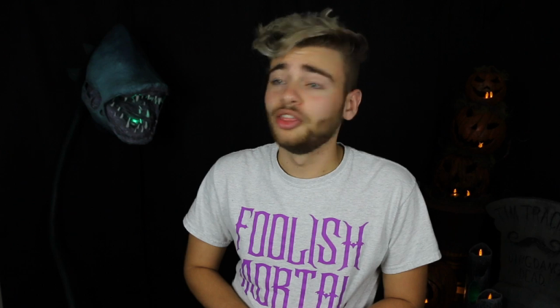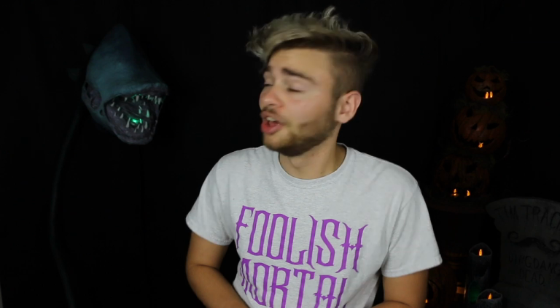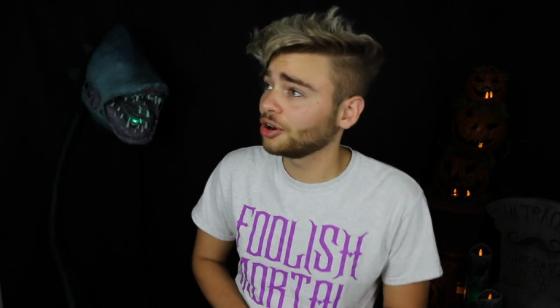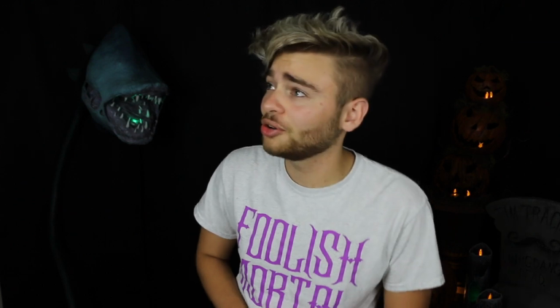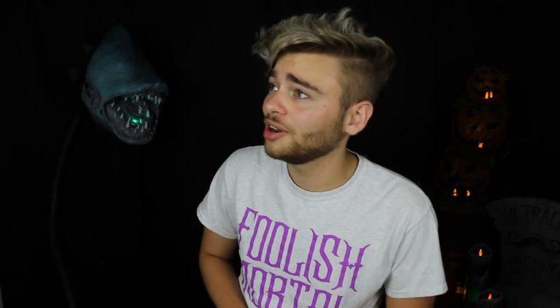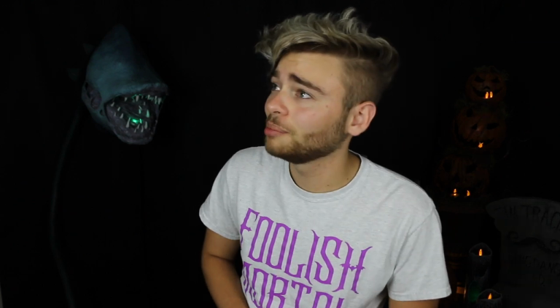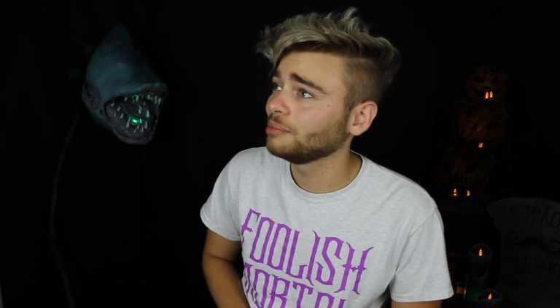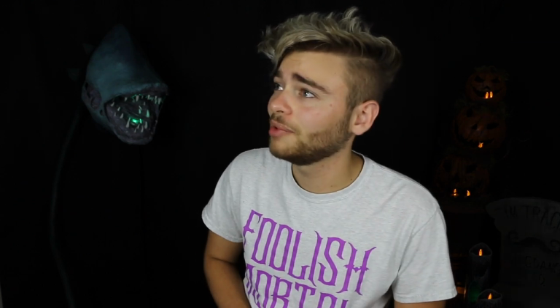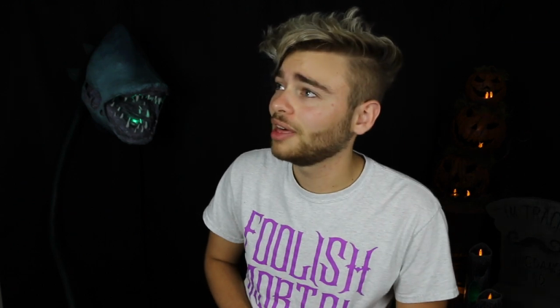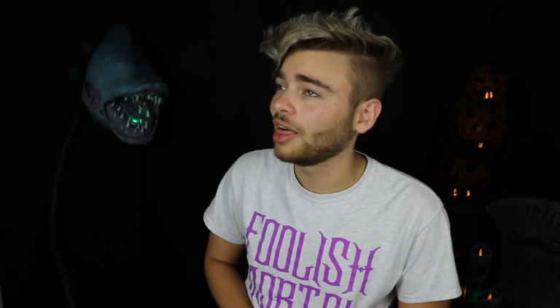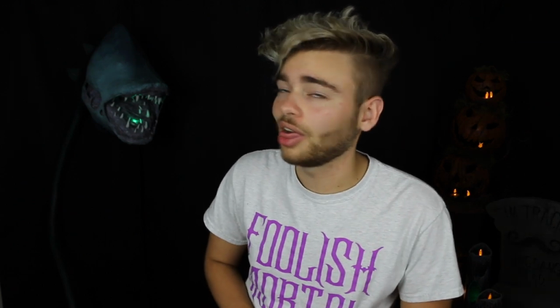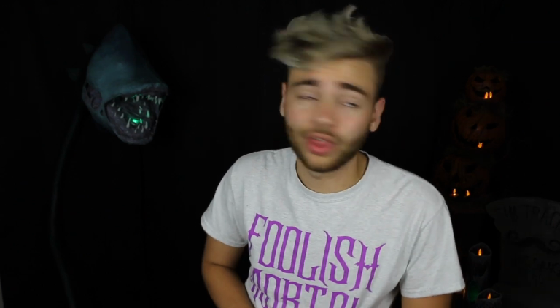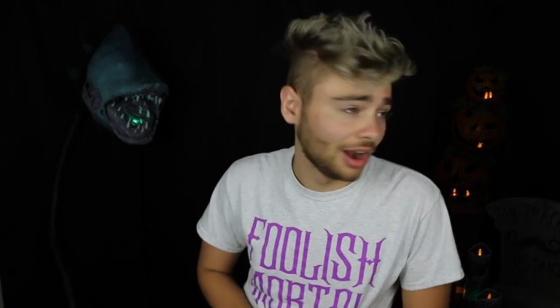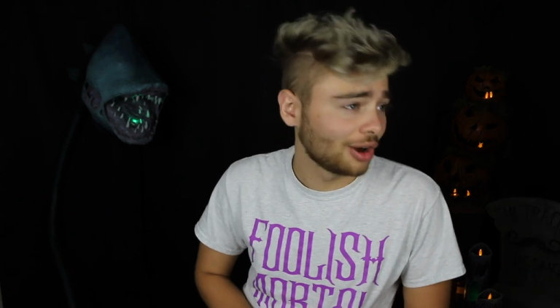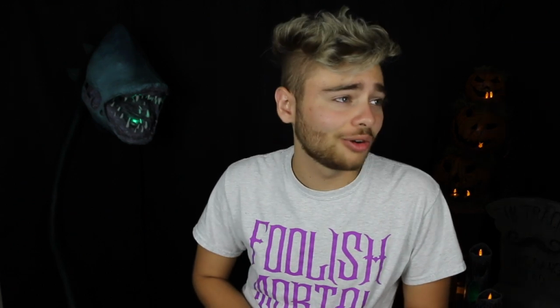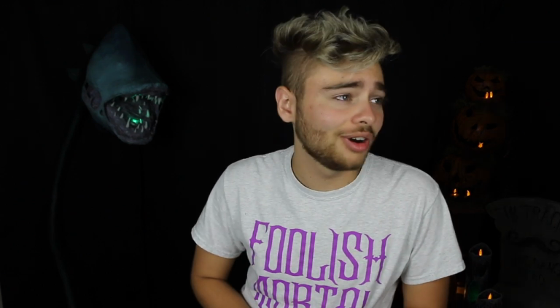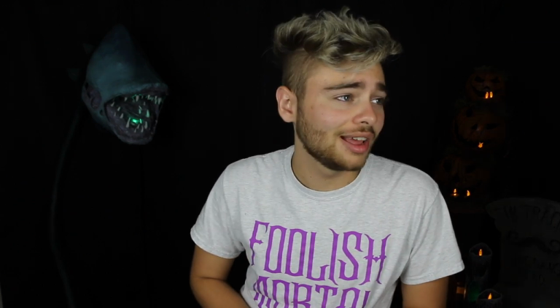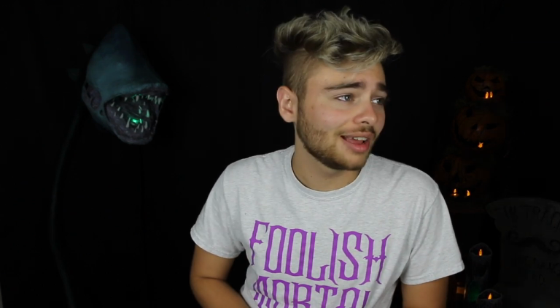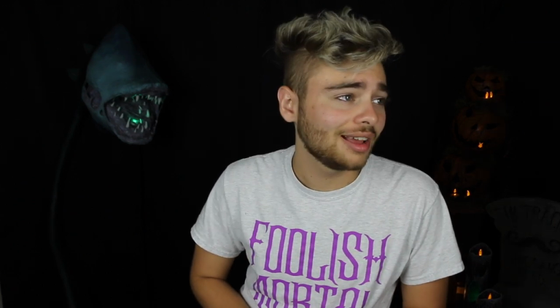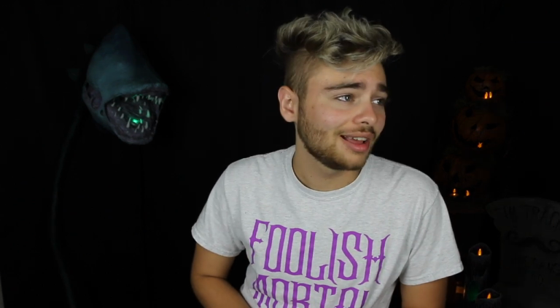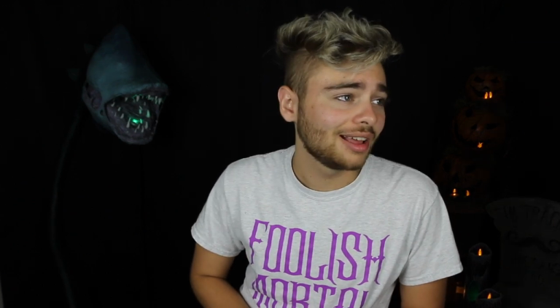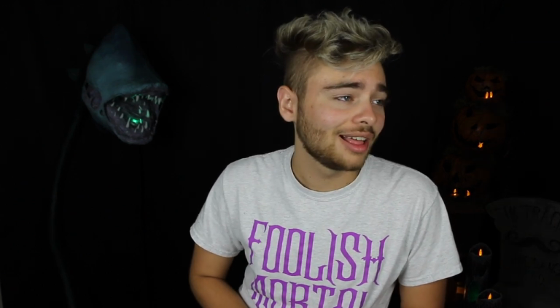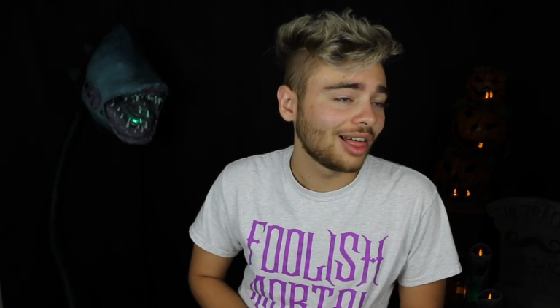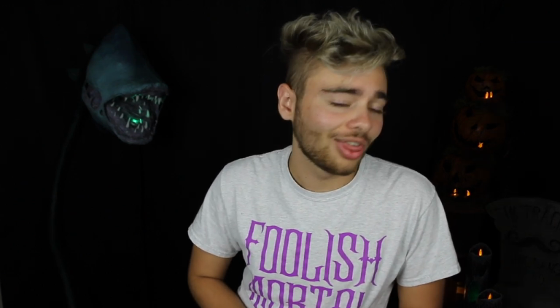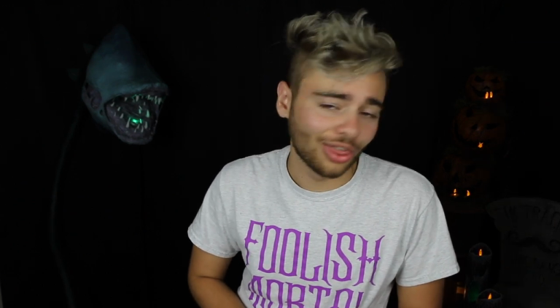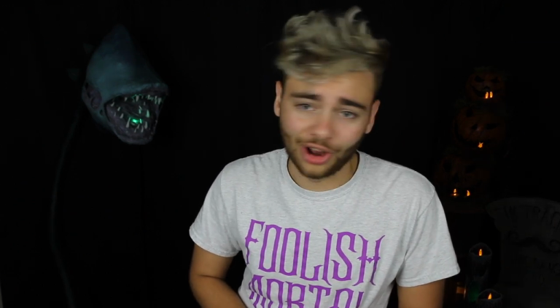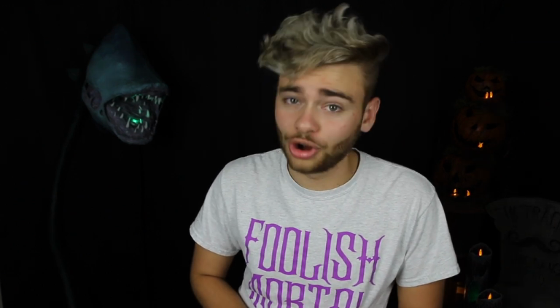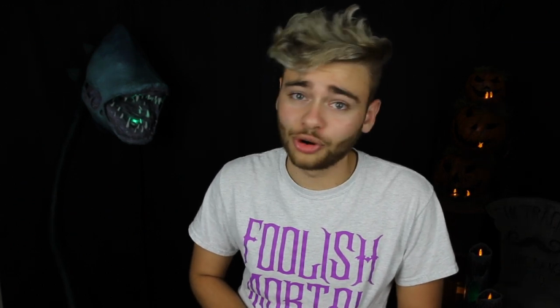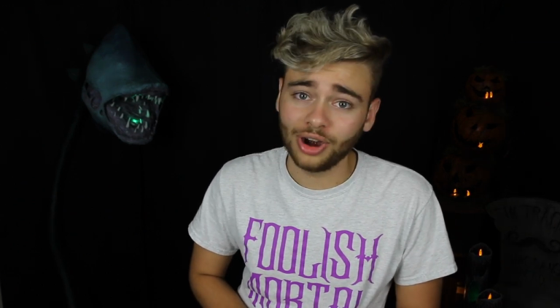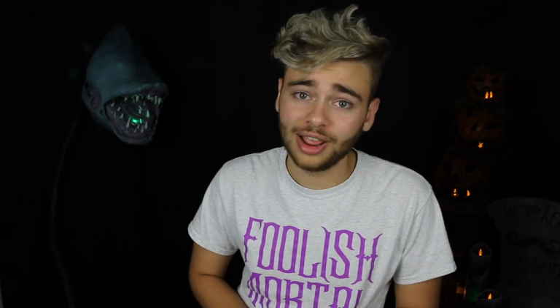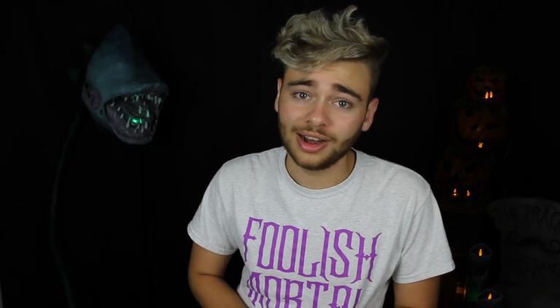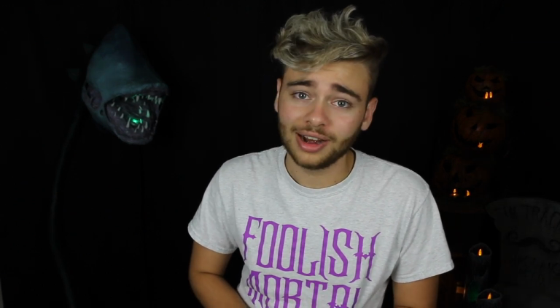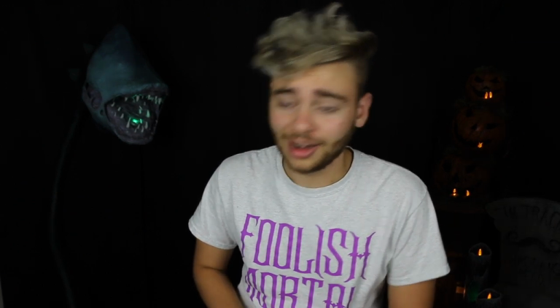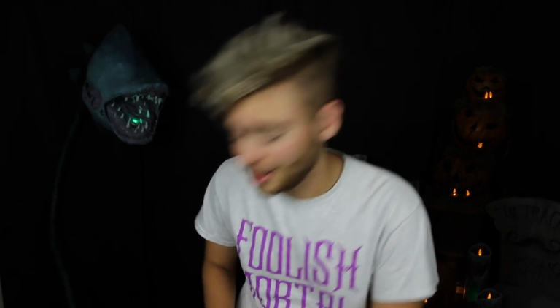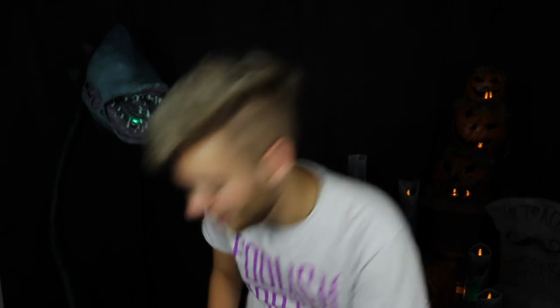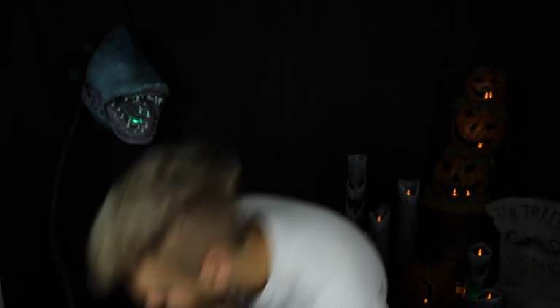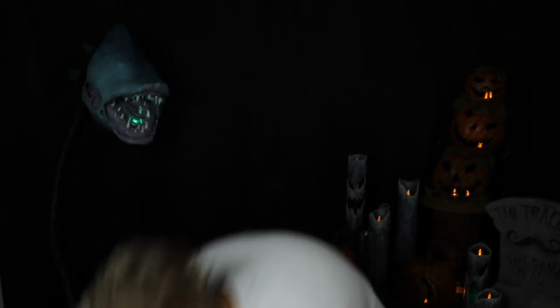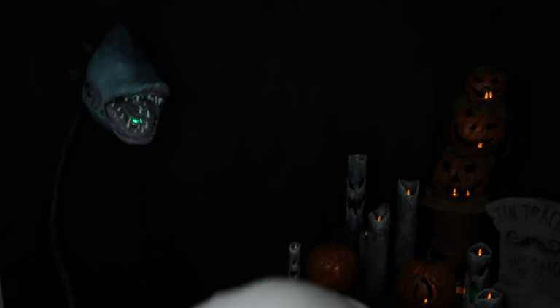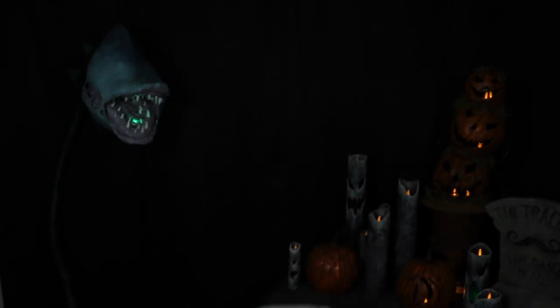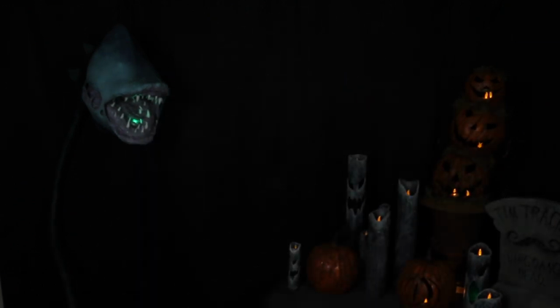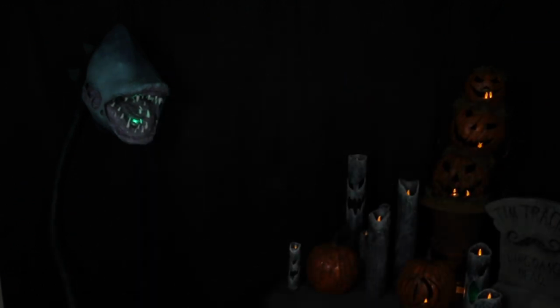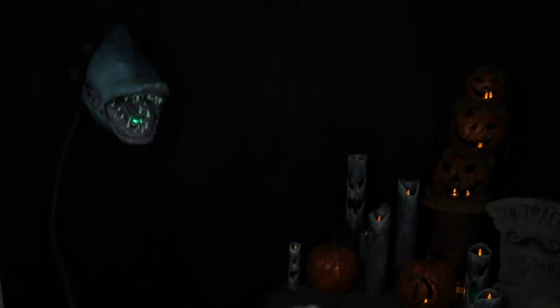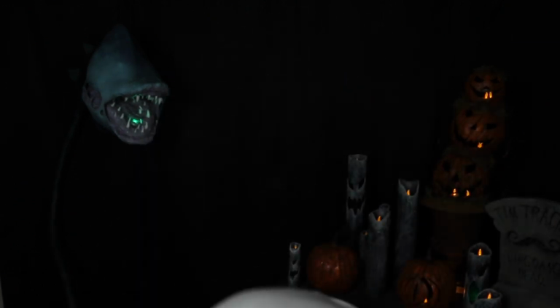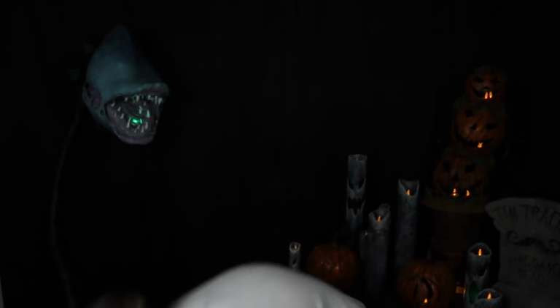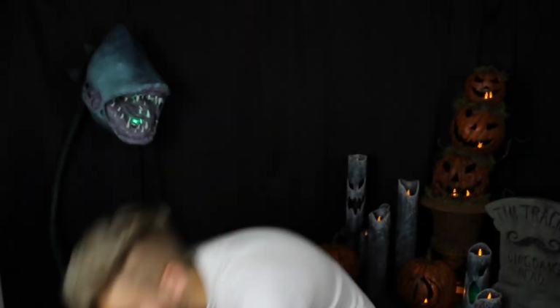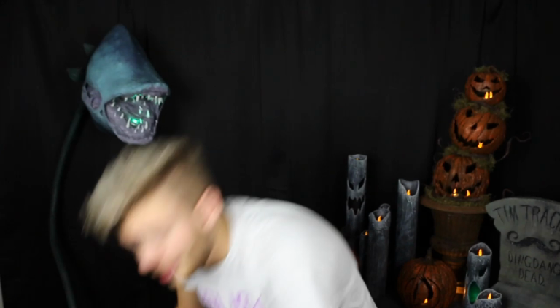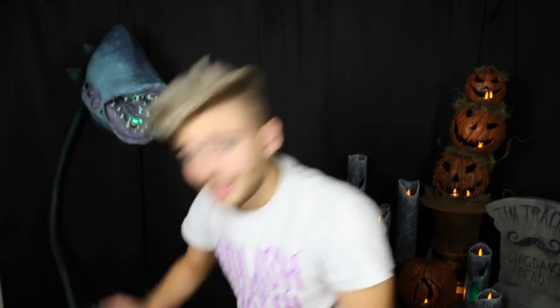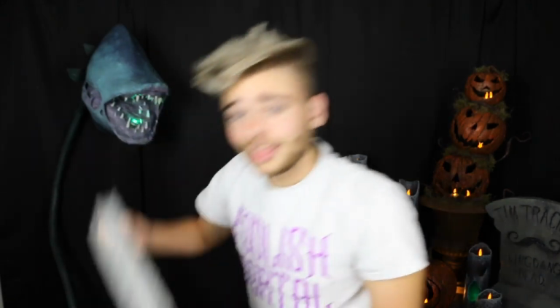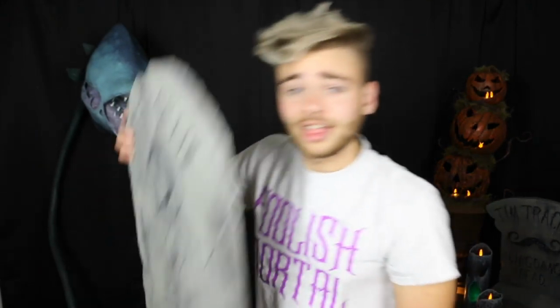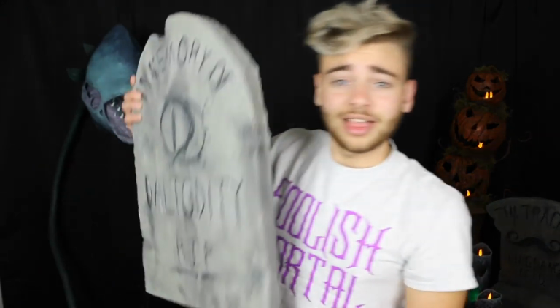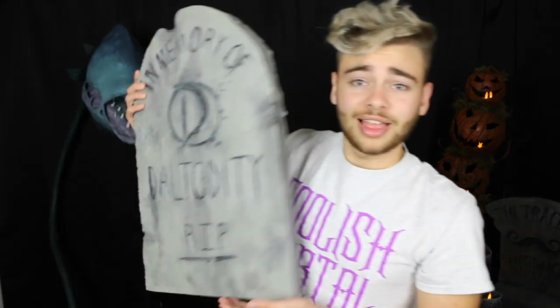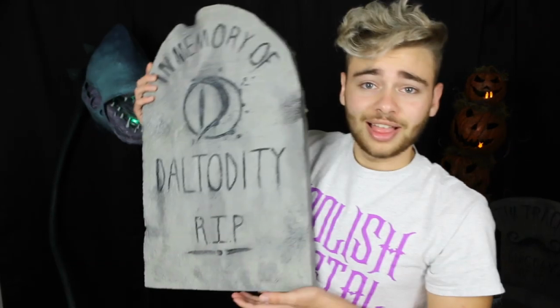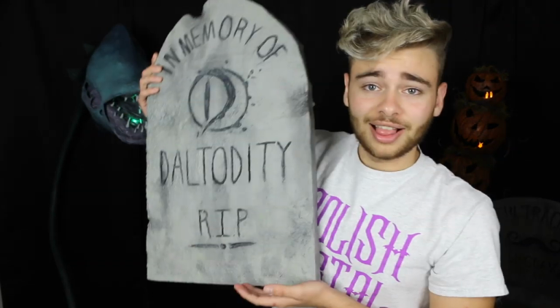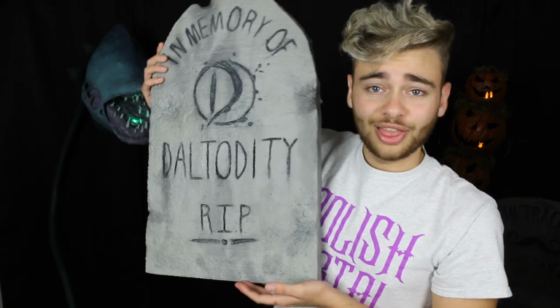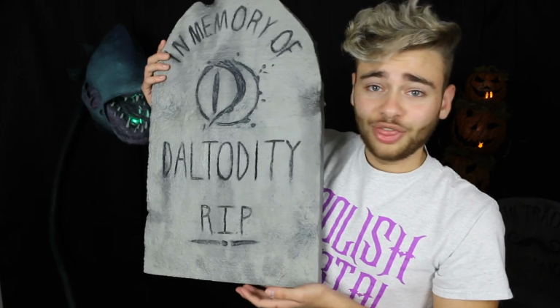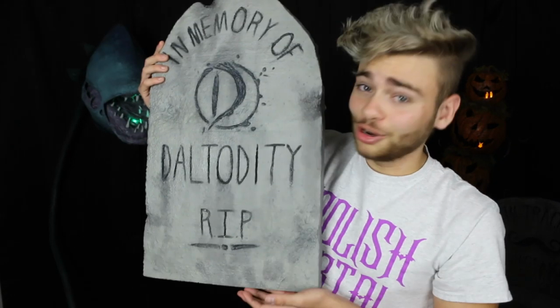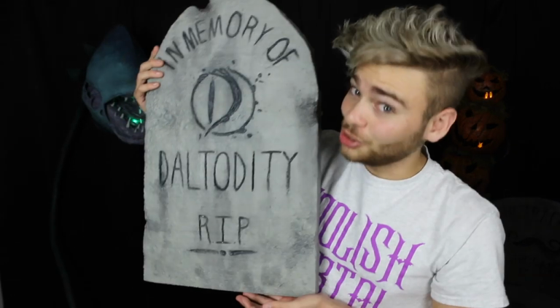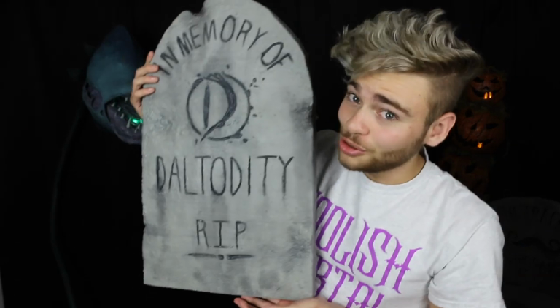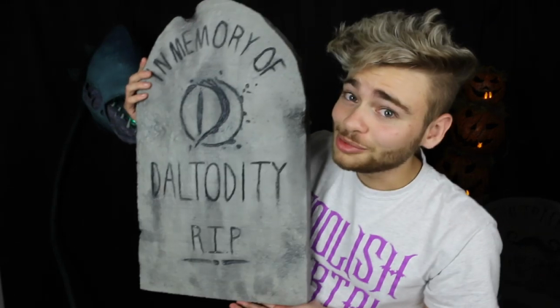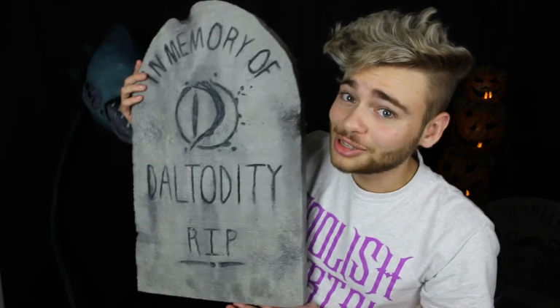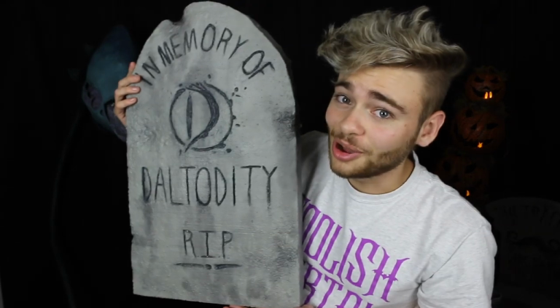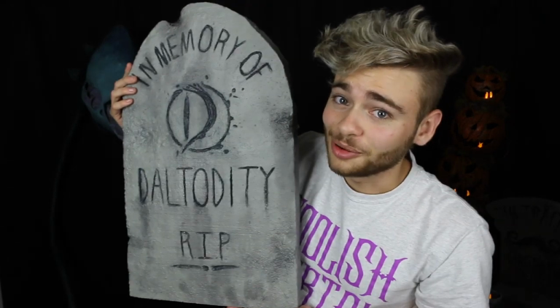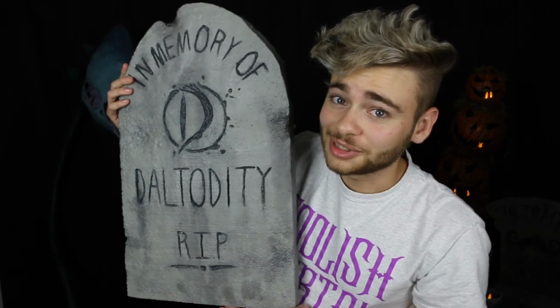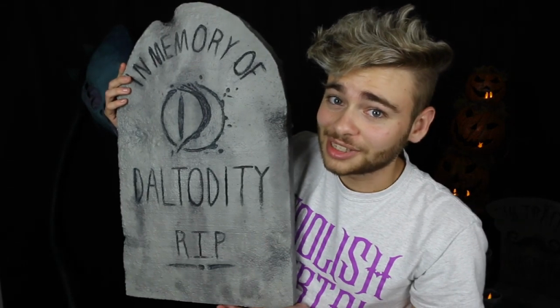They're grim, they're grinning, they're great, they're tombstones.